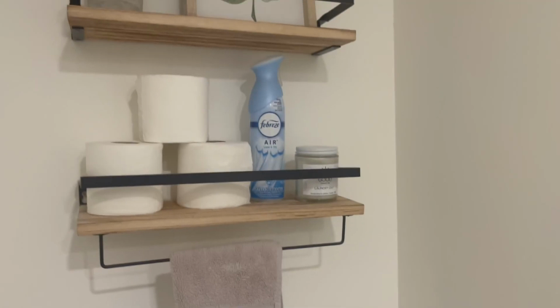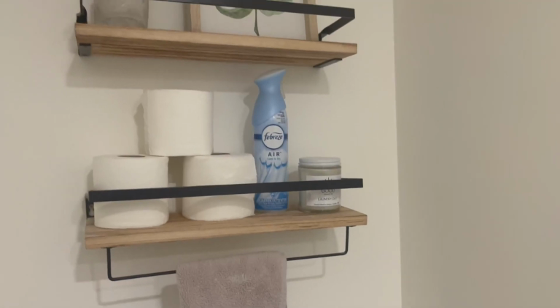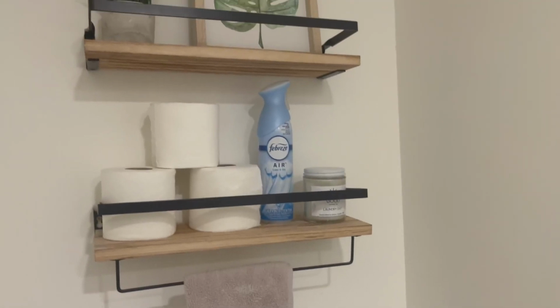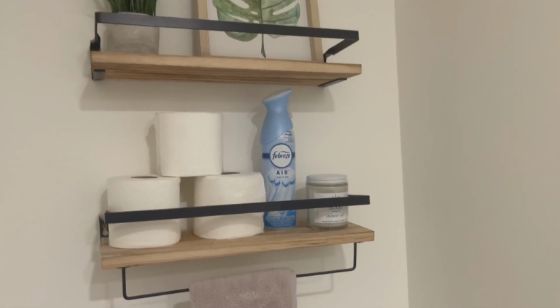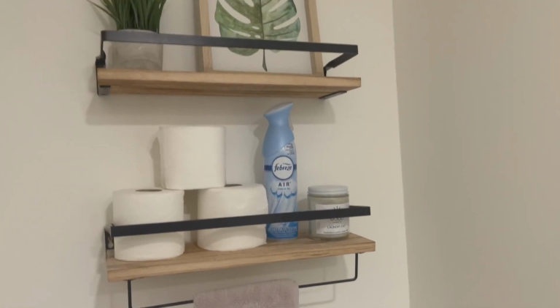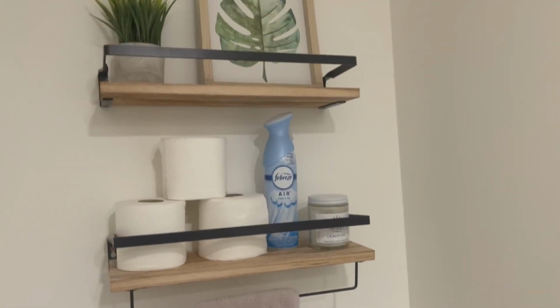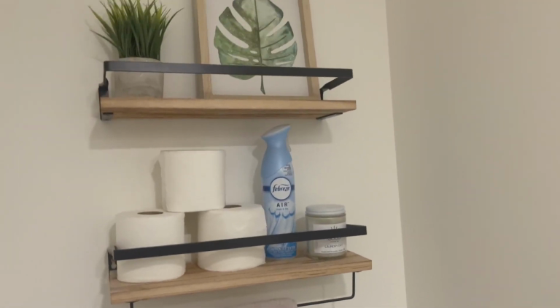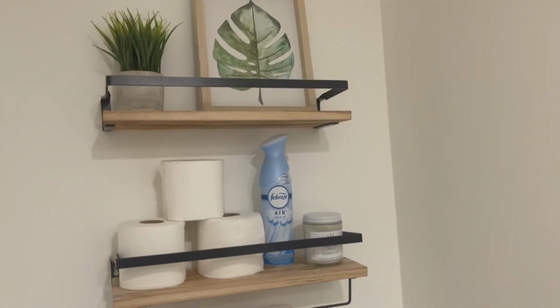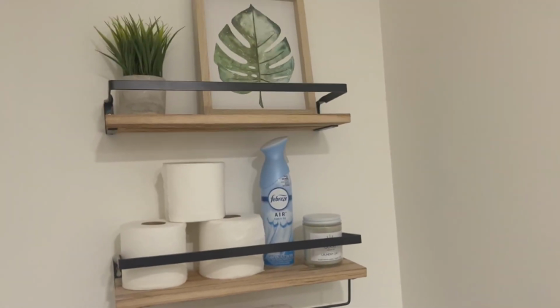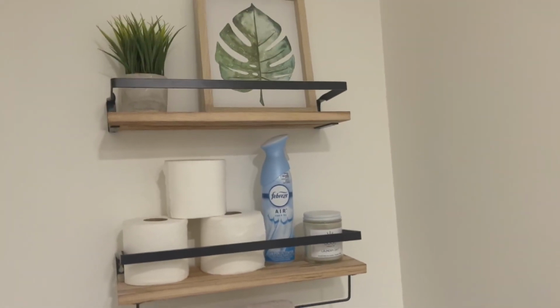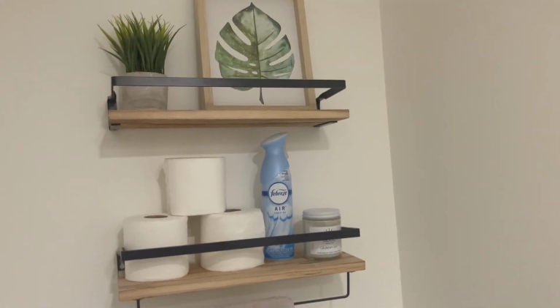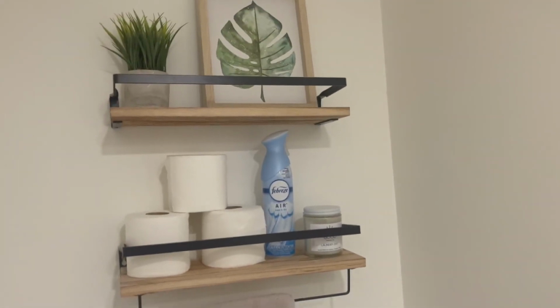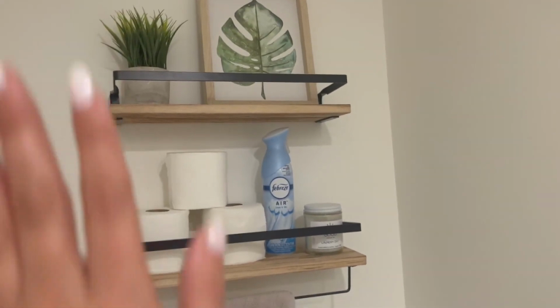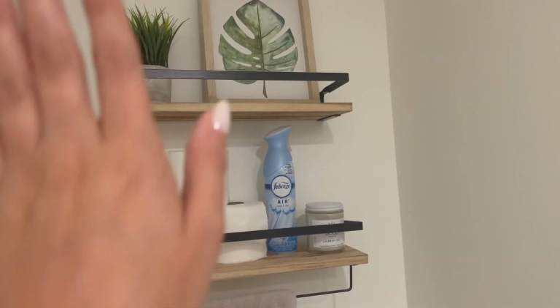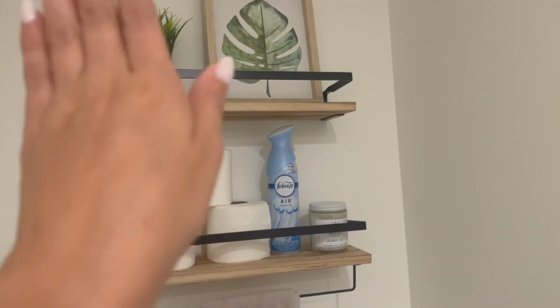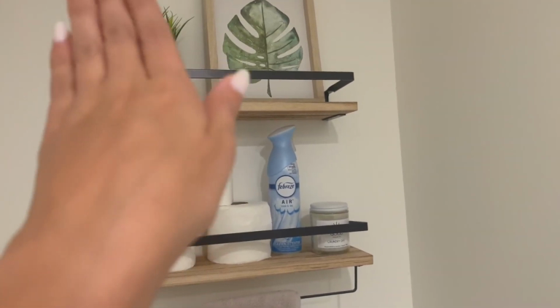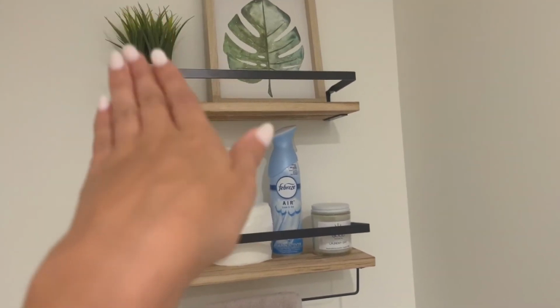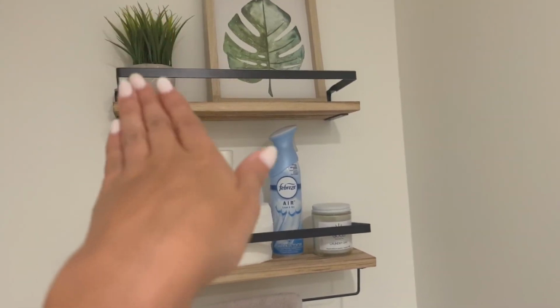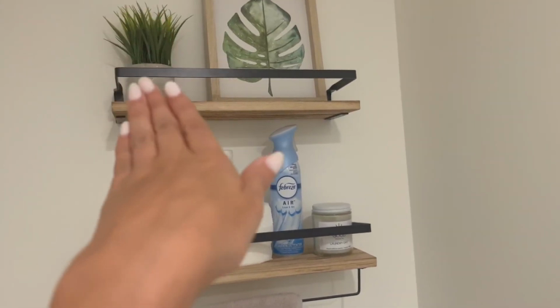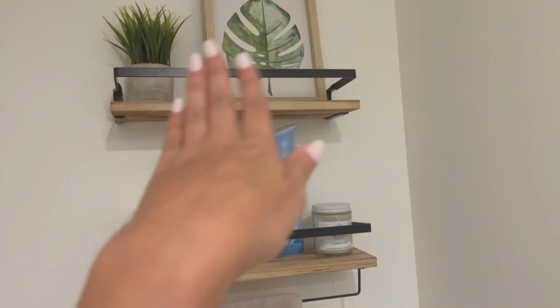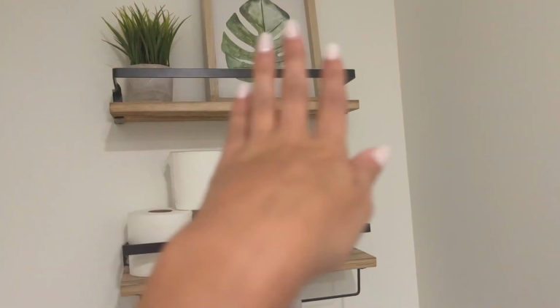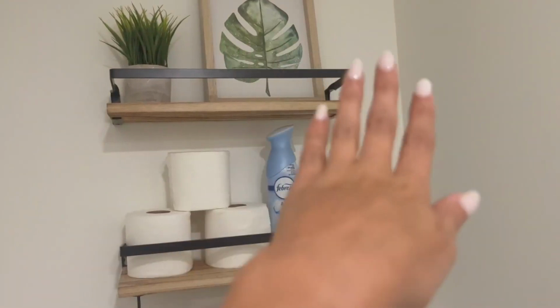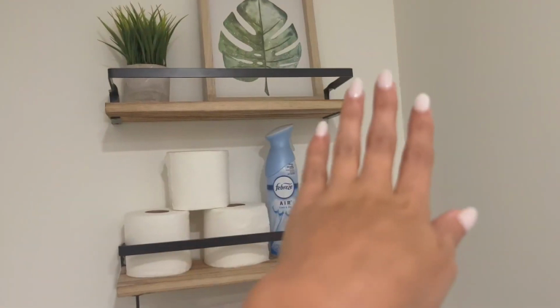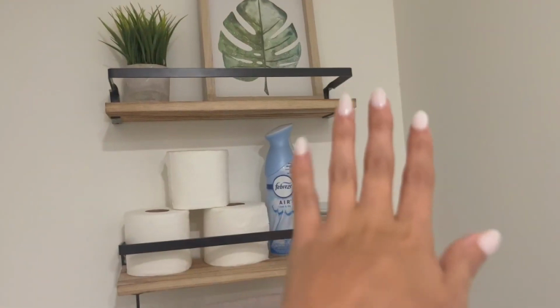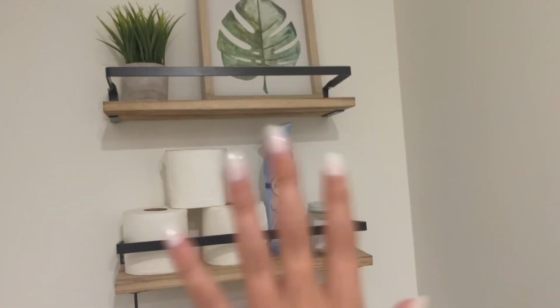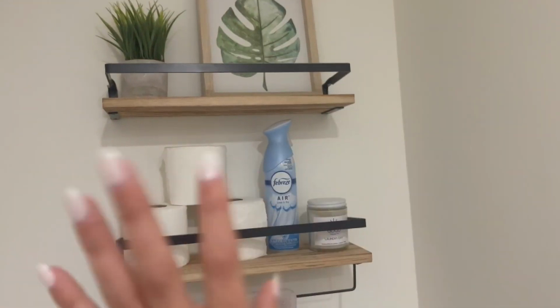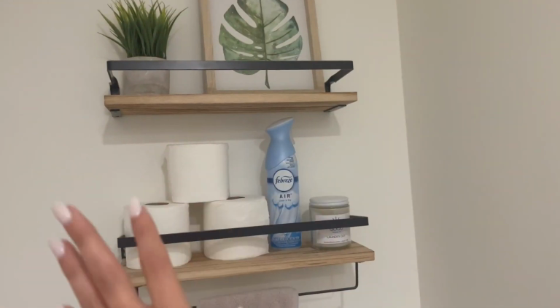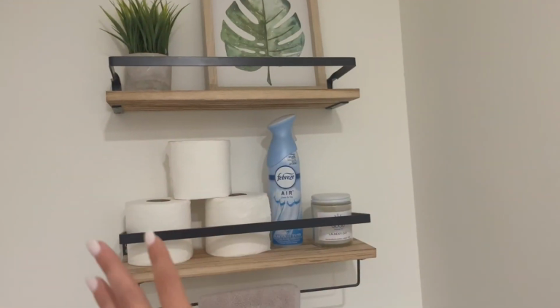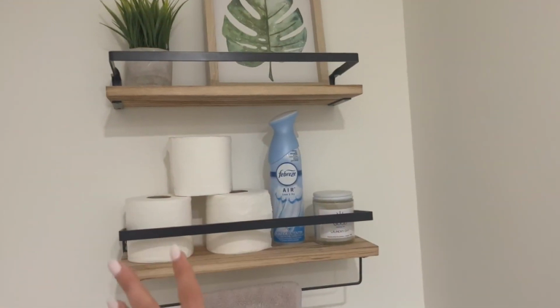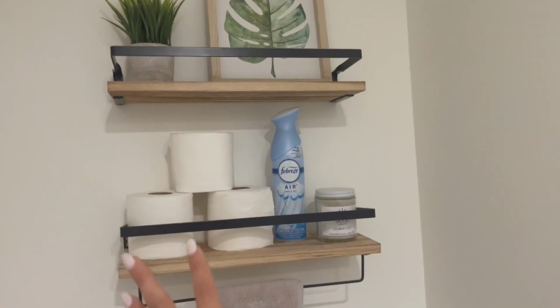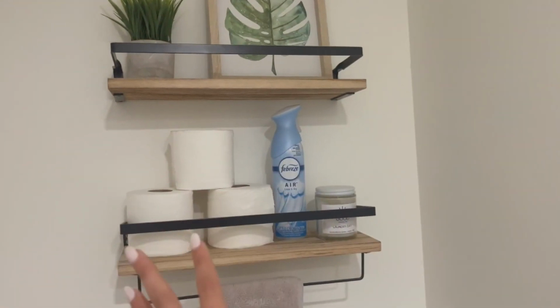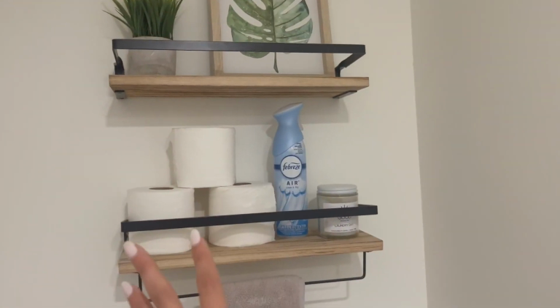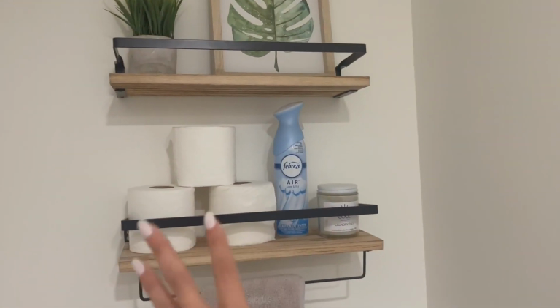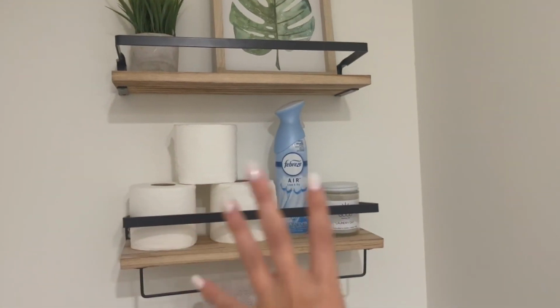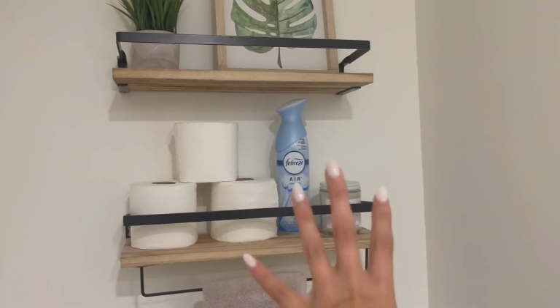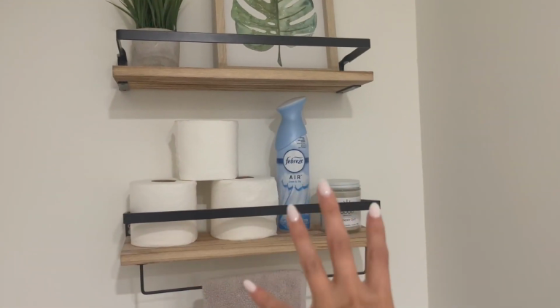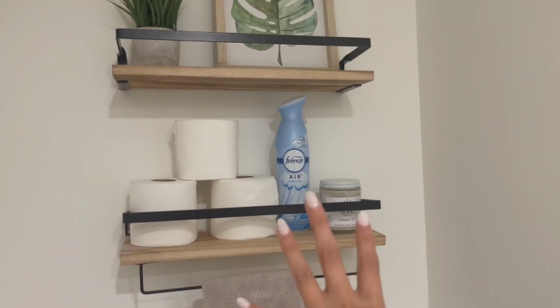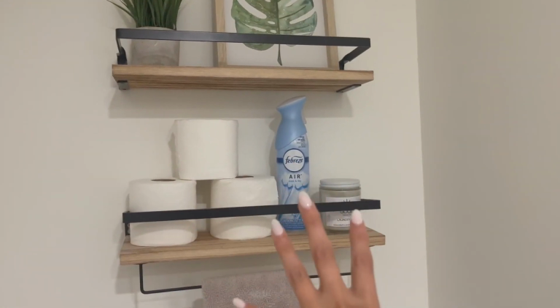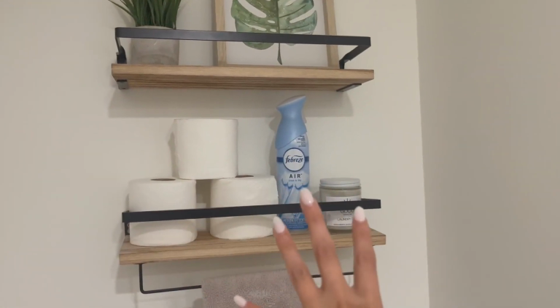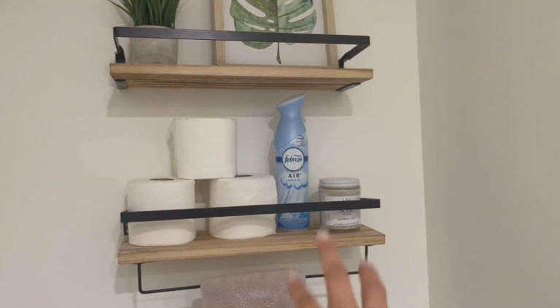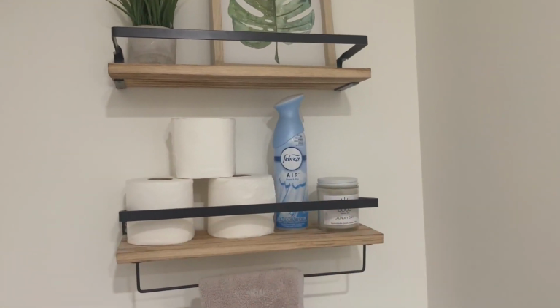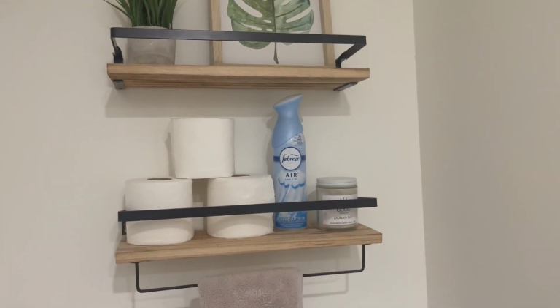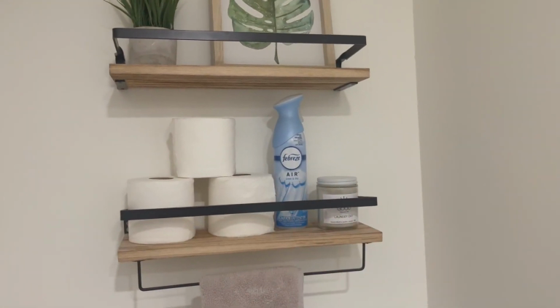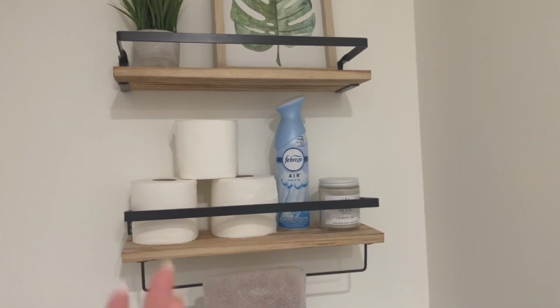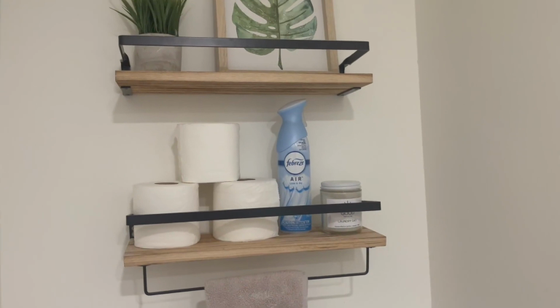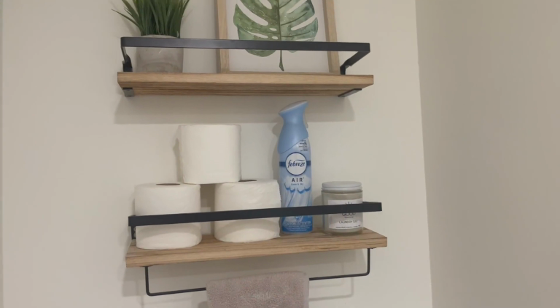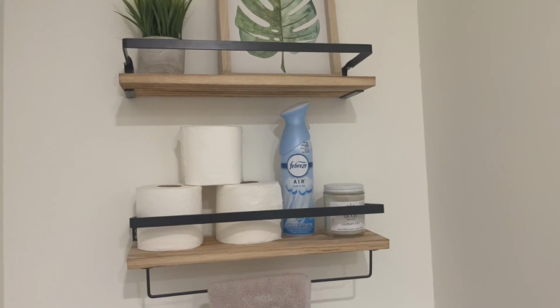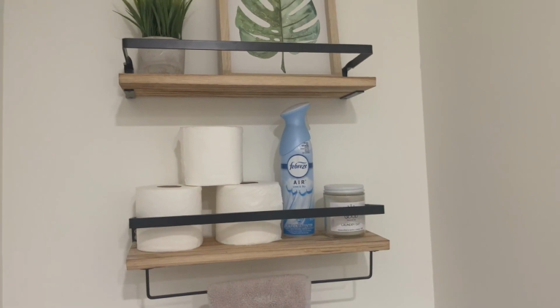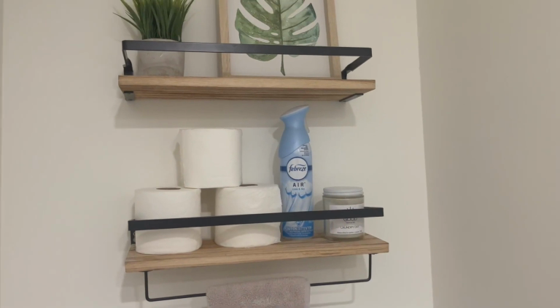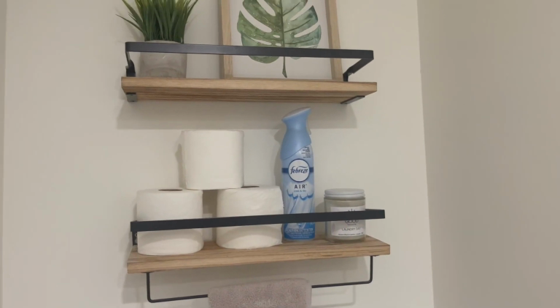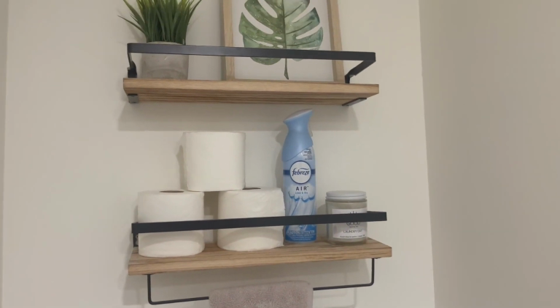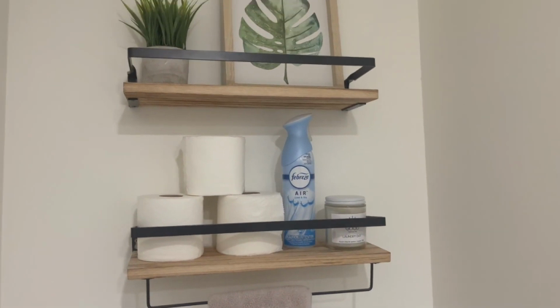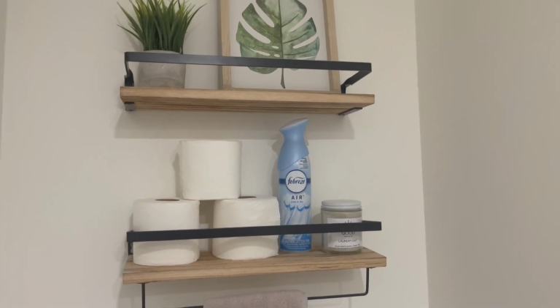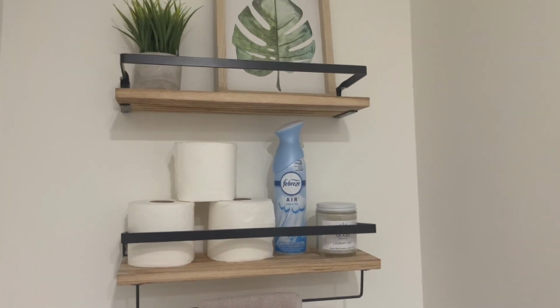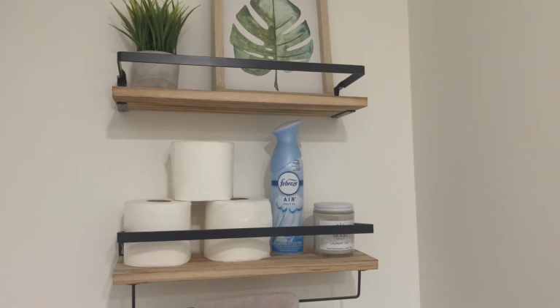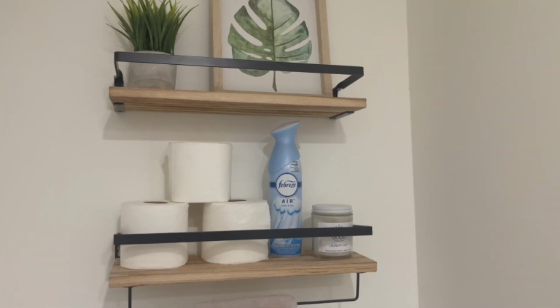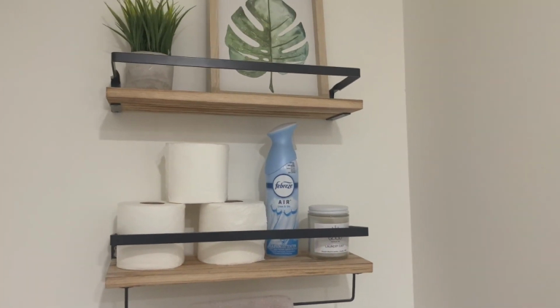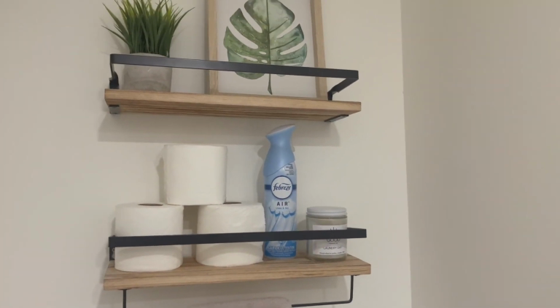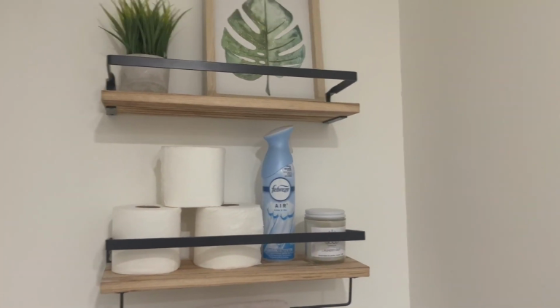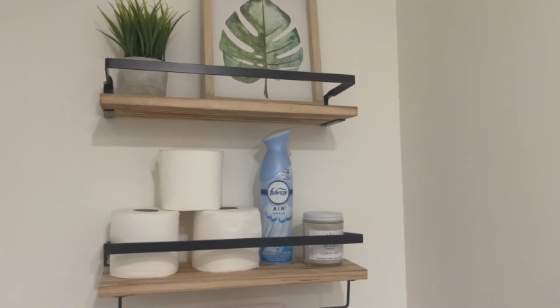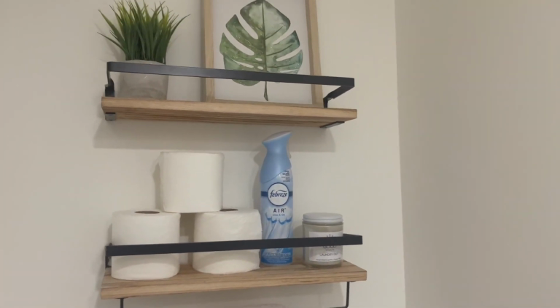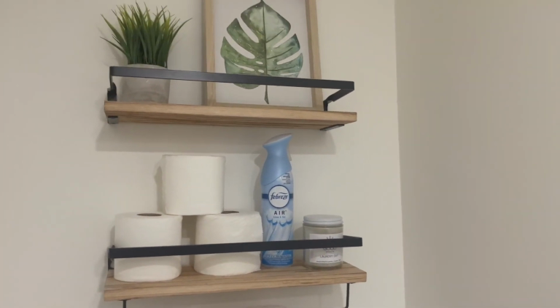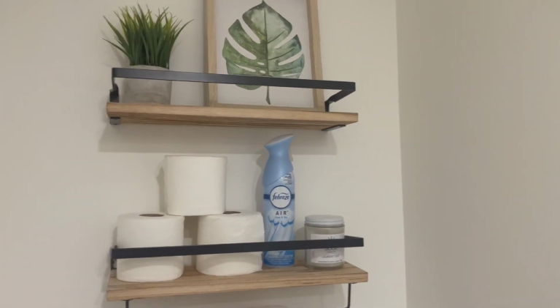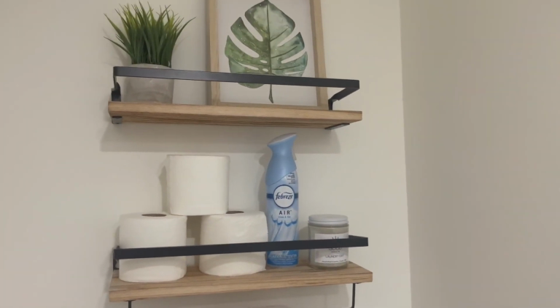The shelves are wide enough to fit some design pieces and toilet paper and air freshener that are very practical to have above a toilet.